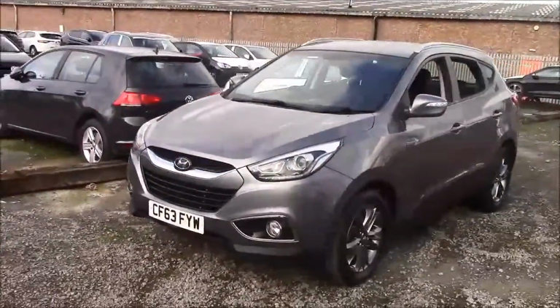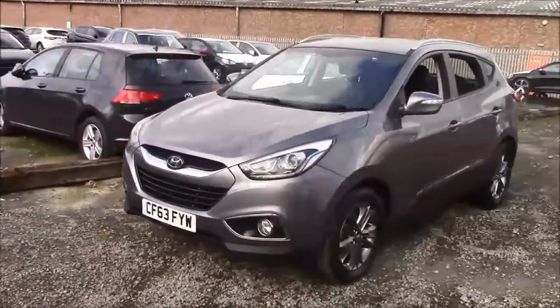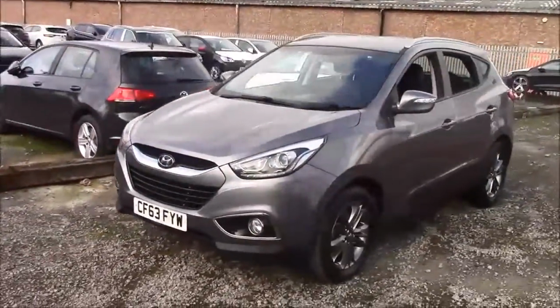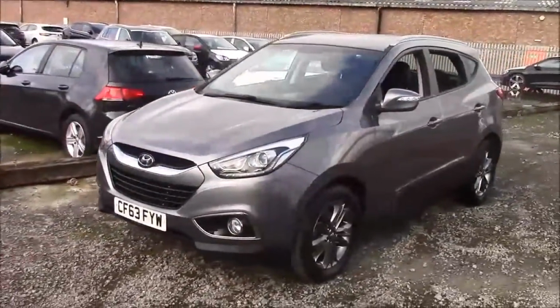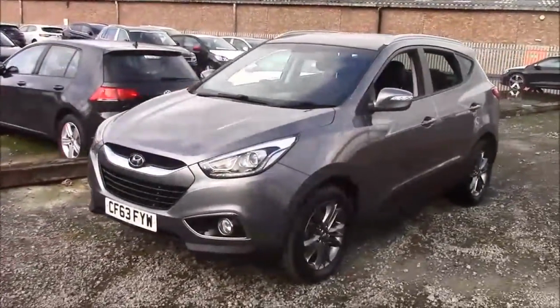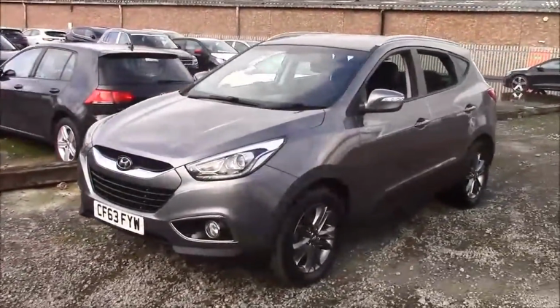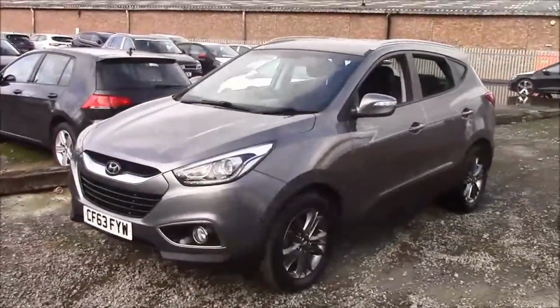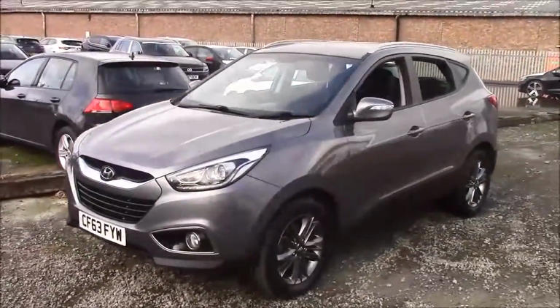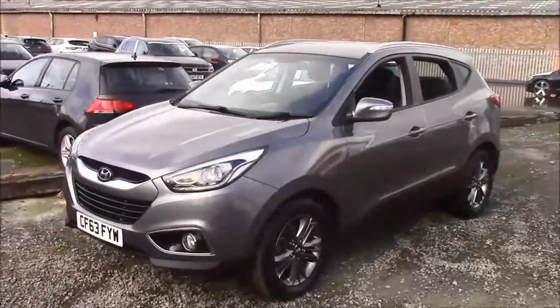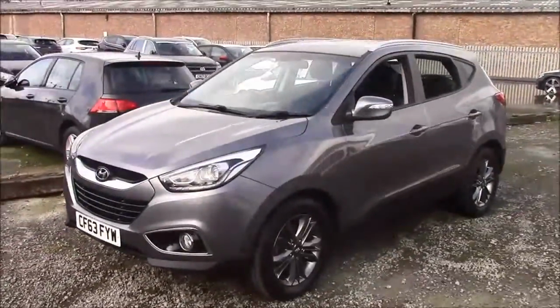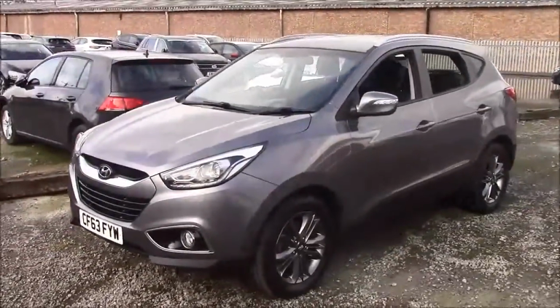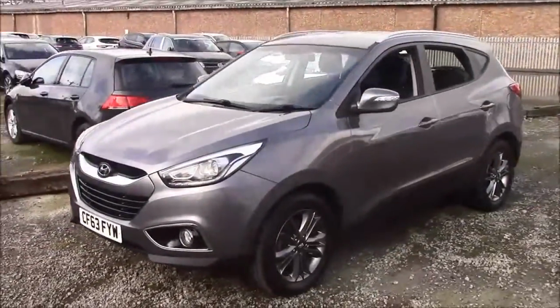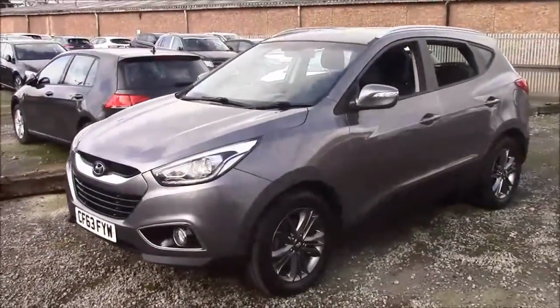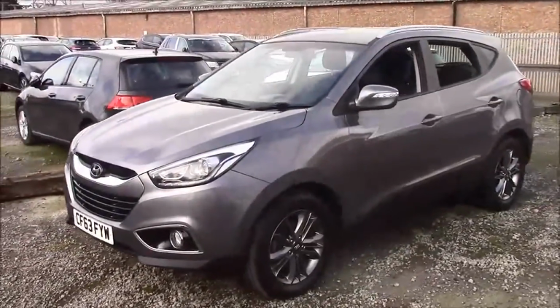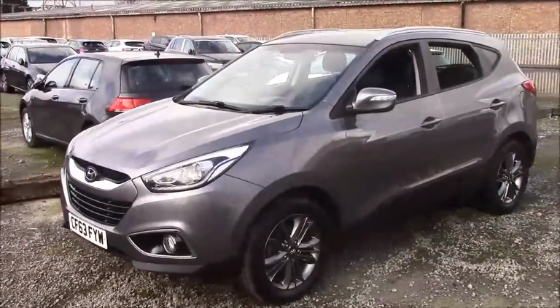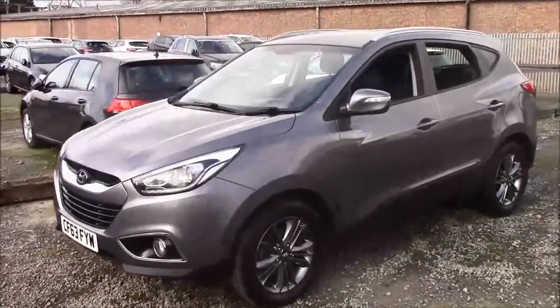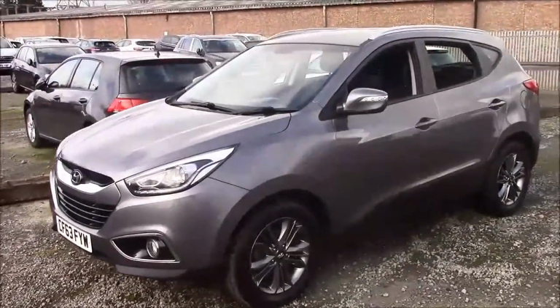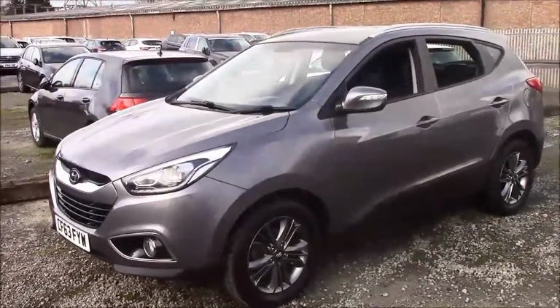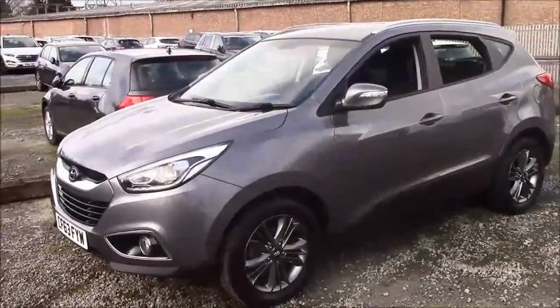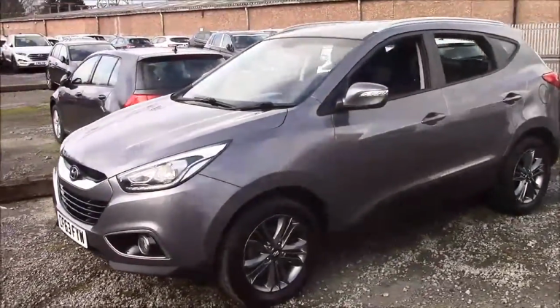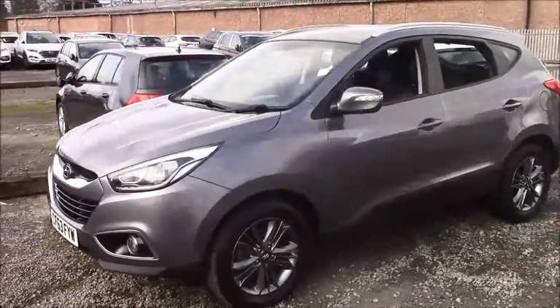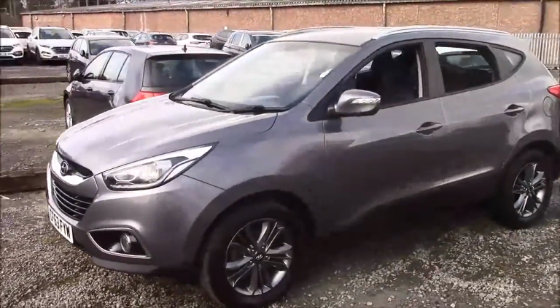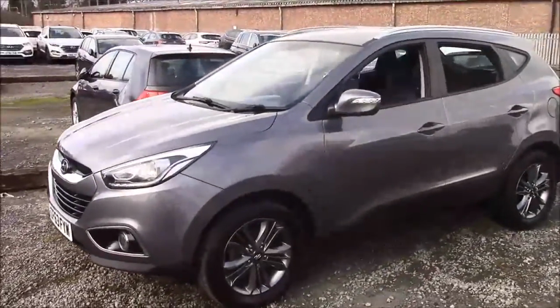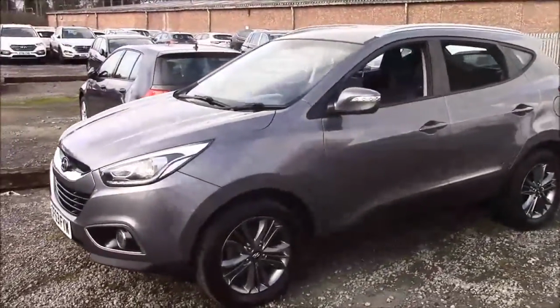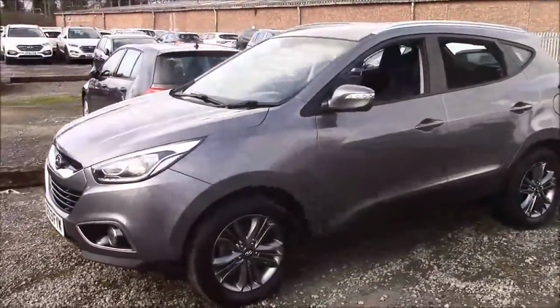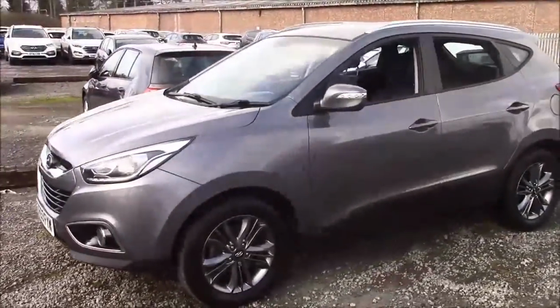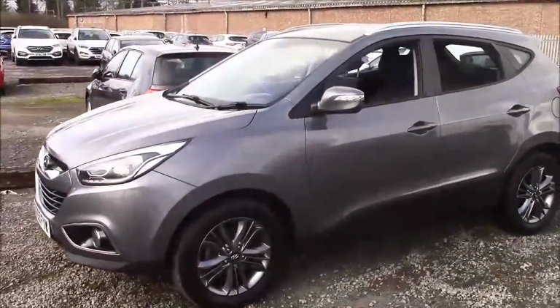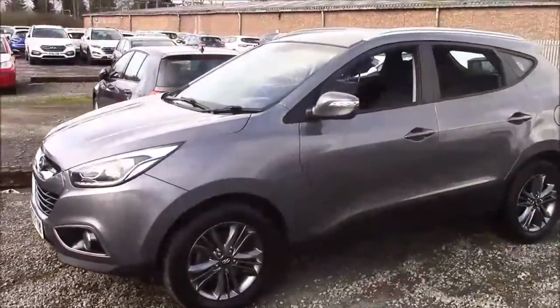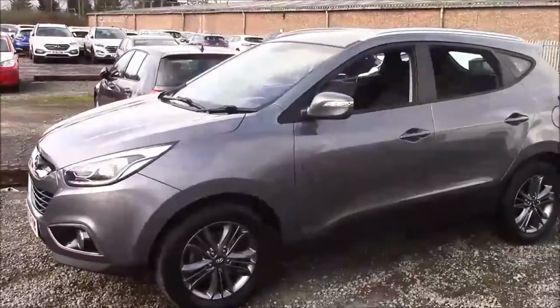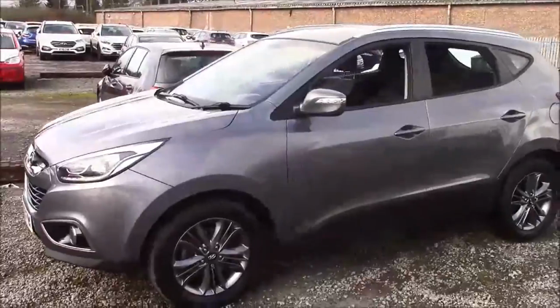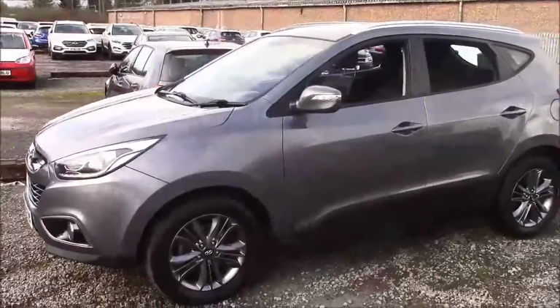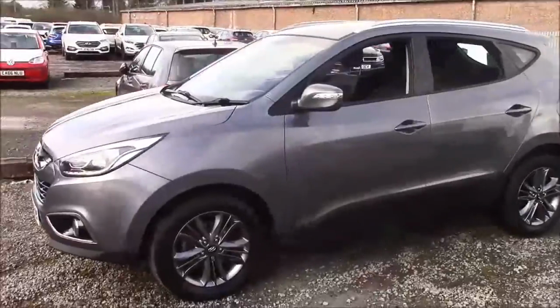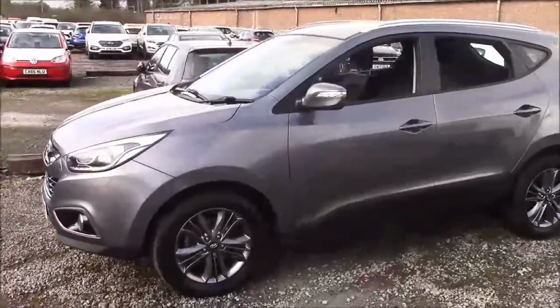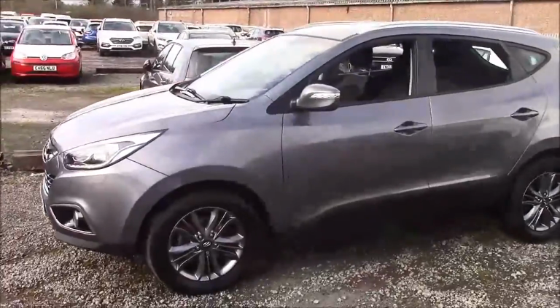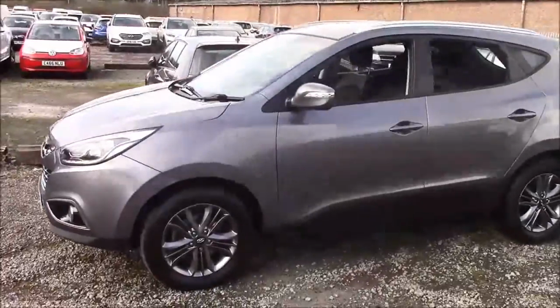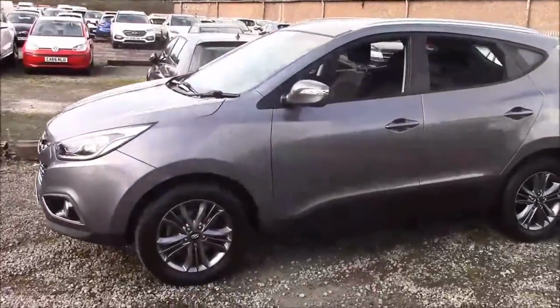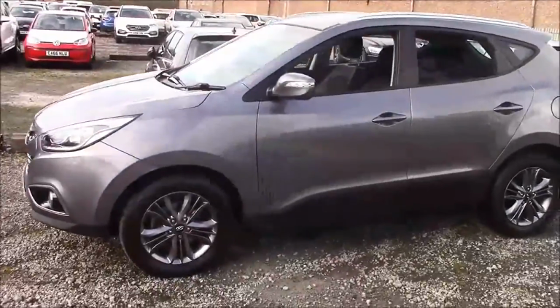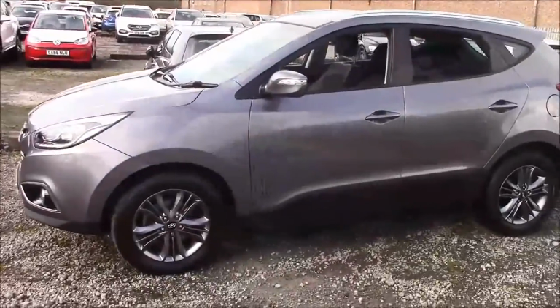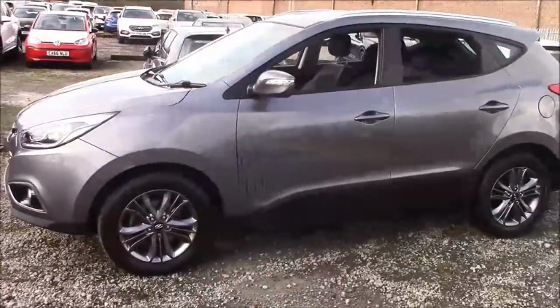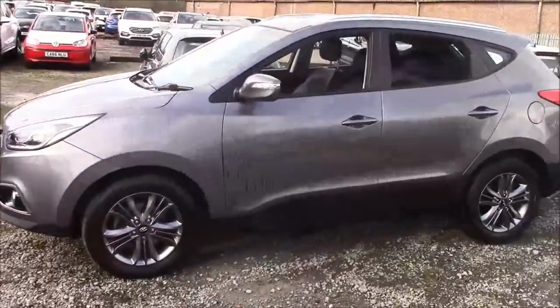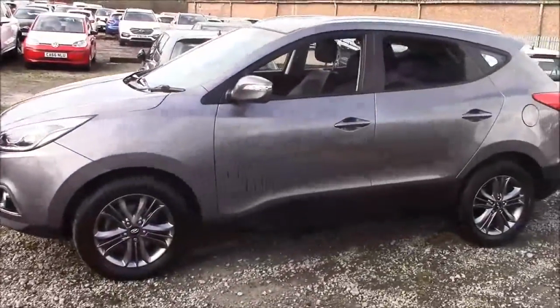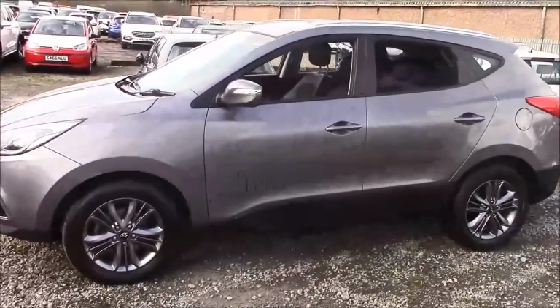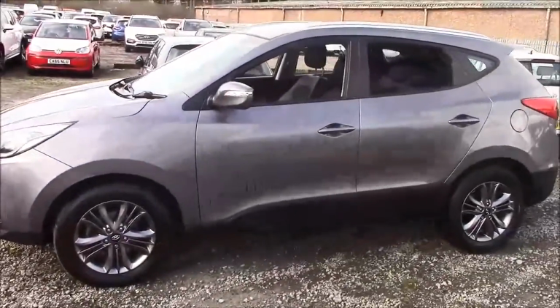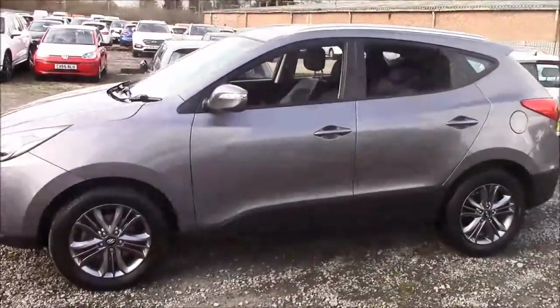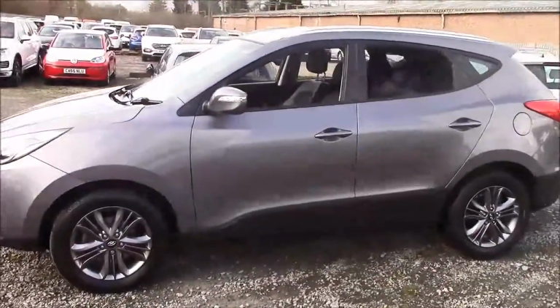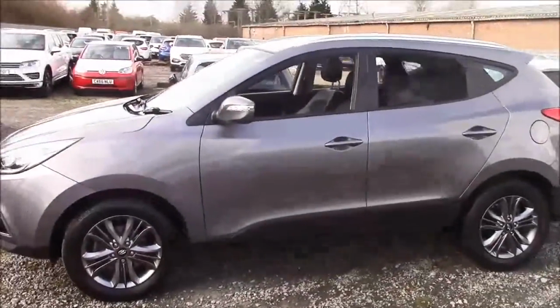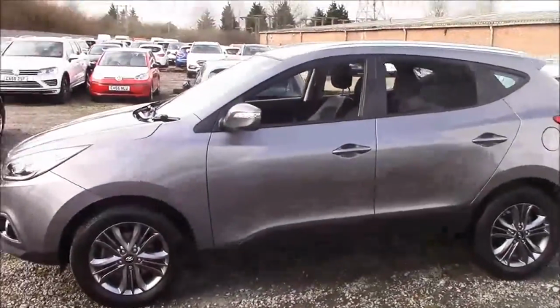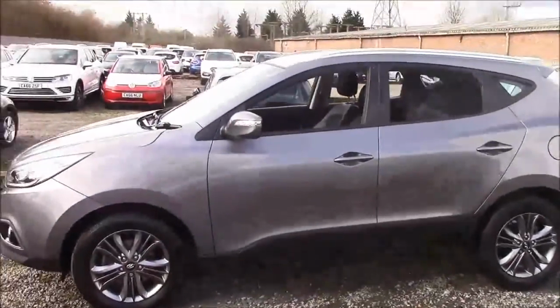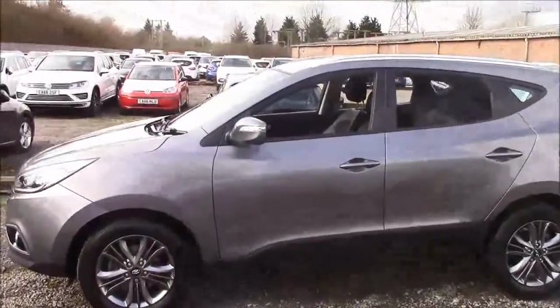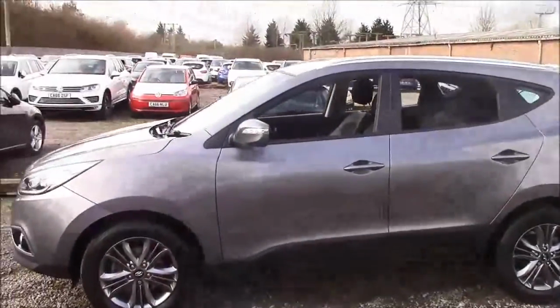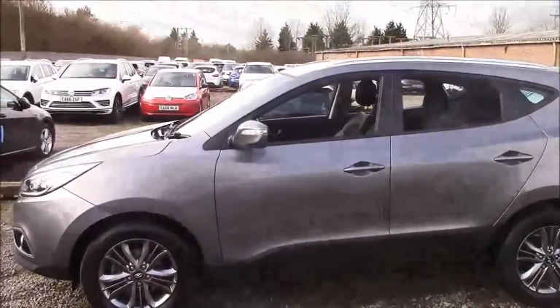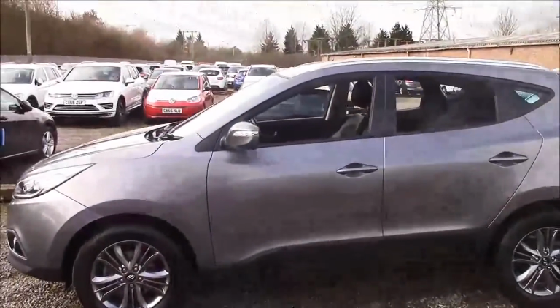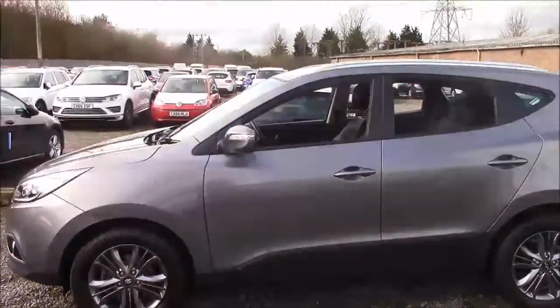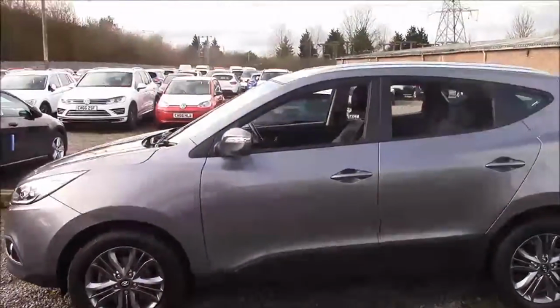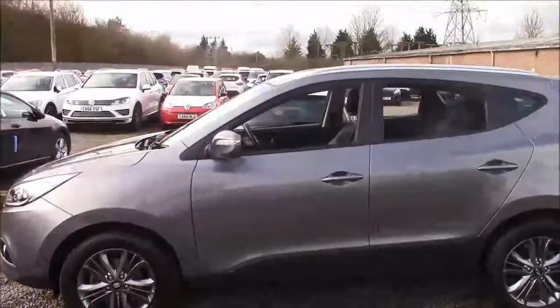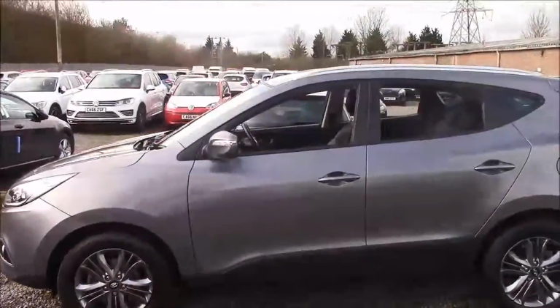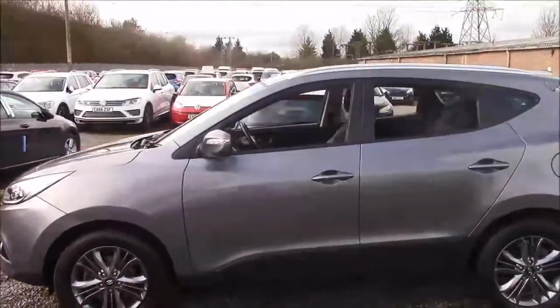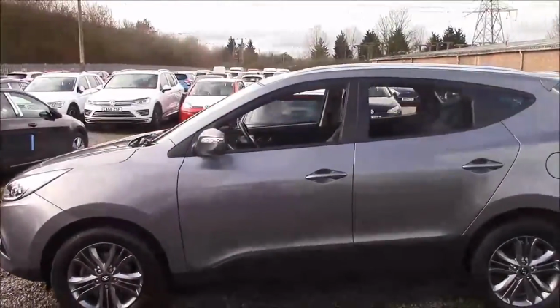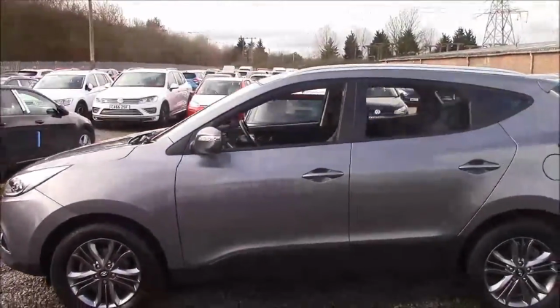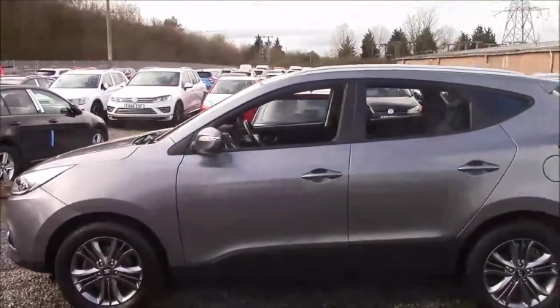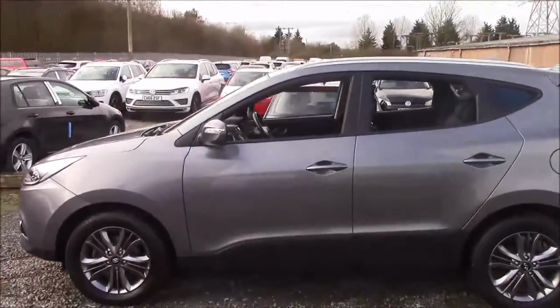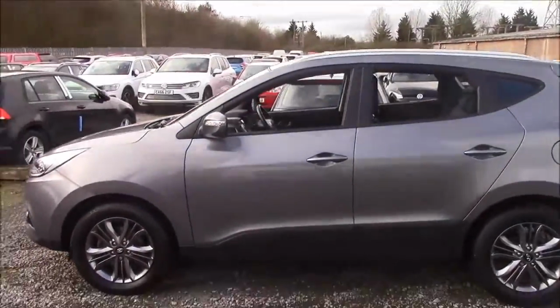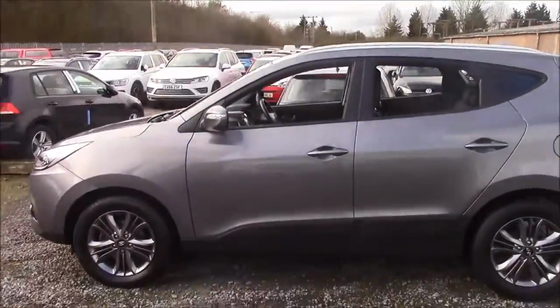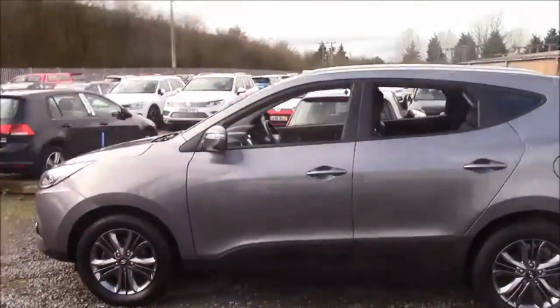The fuel economy for this vehicle is 53.3 miles per gallon on a combined cycle, placing this car in tax band E which will cost you £130 for the year.